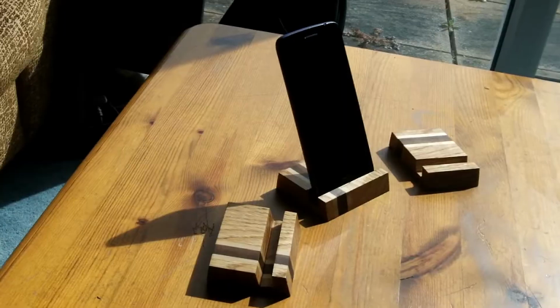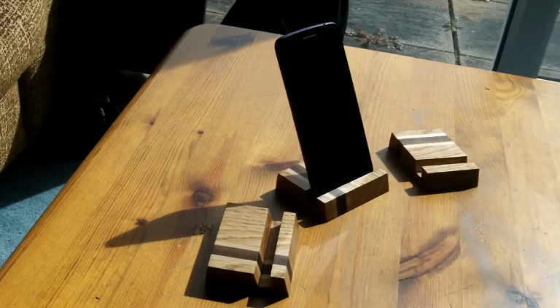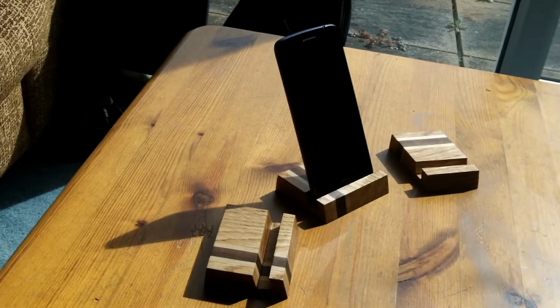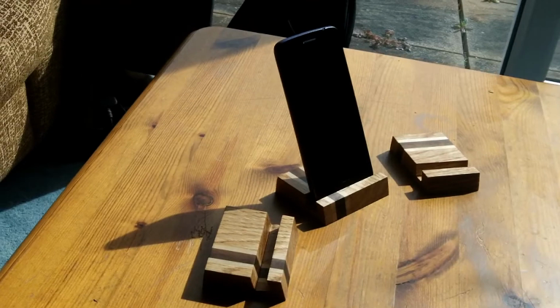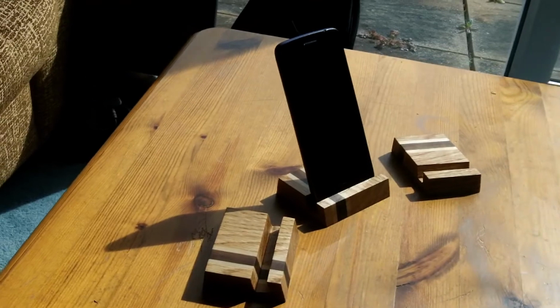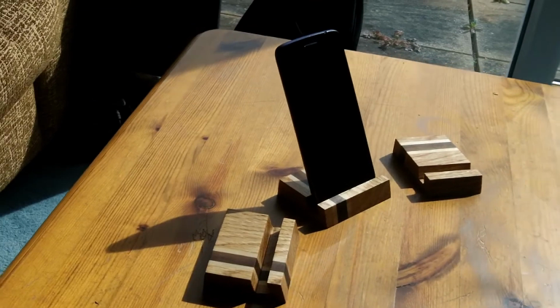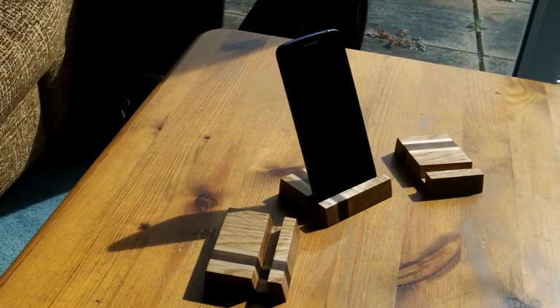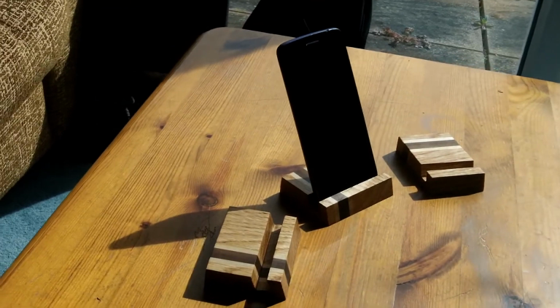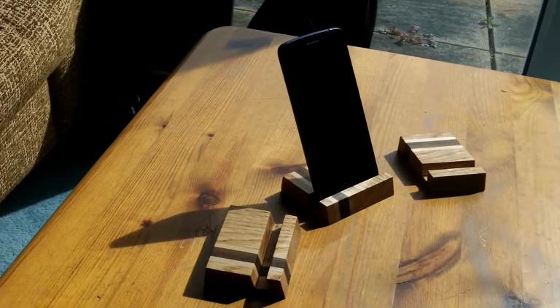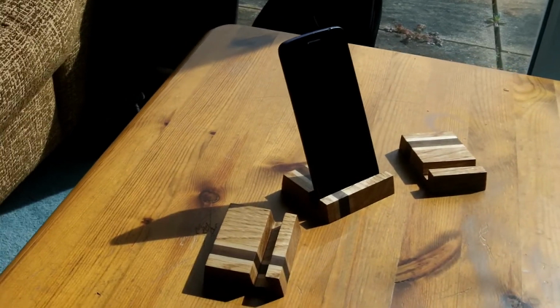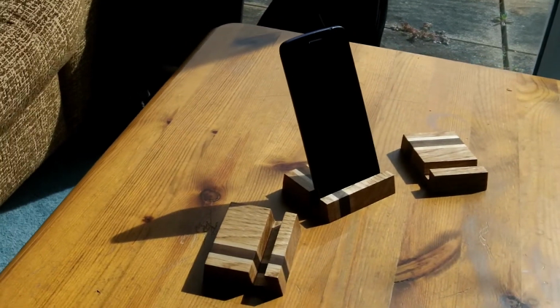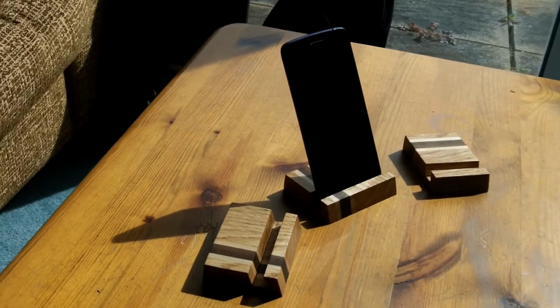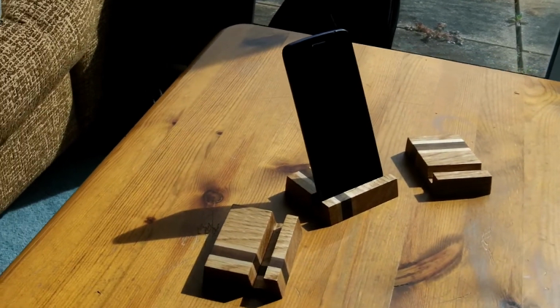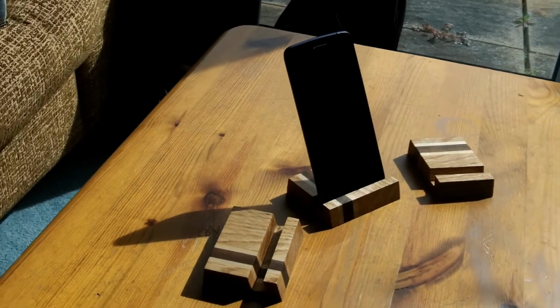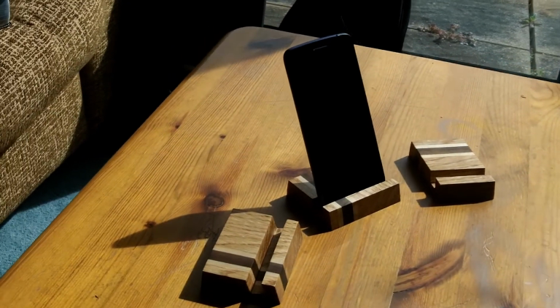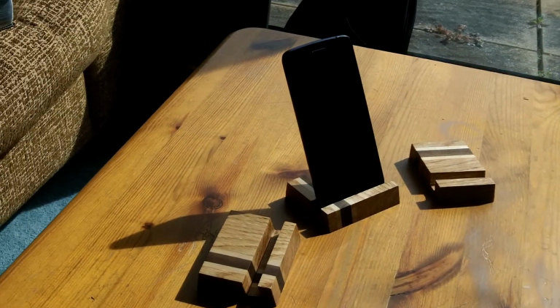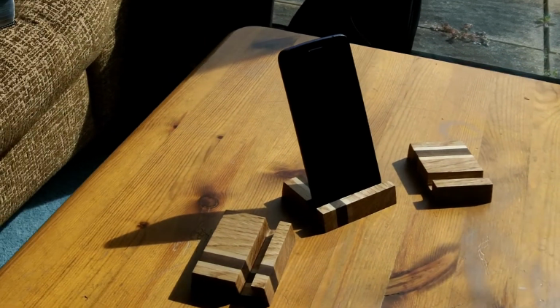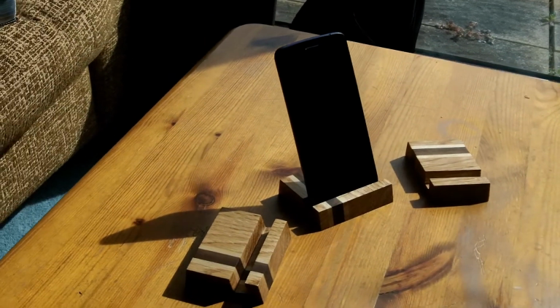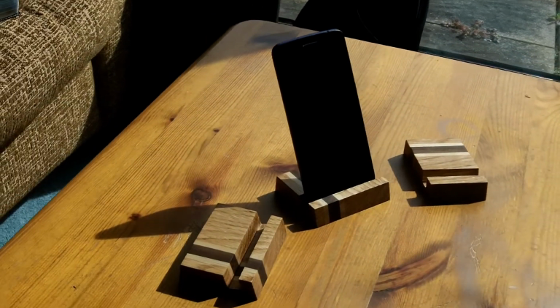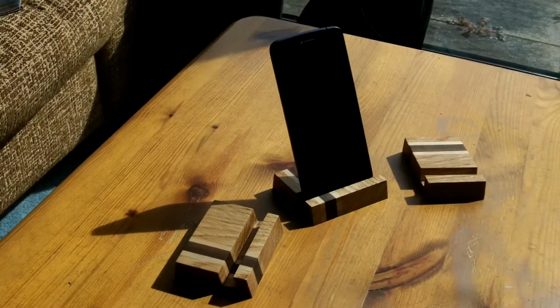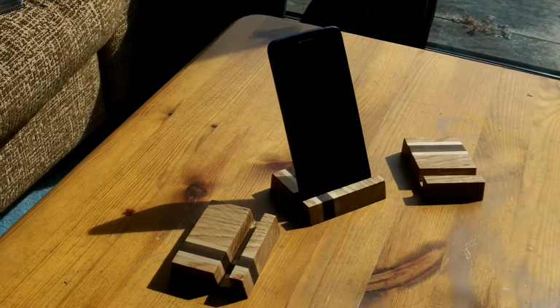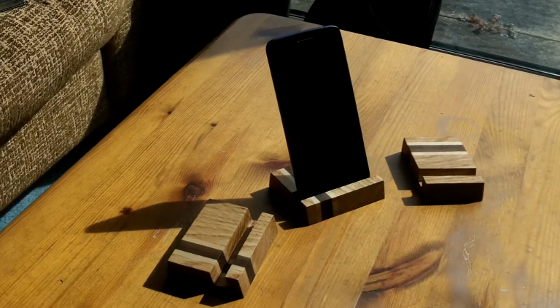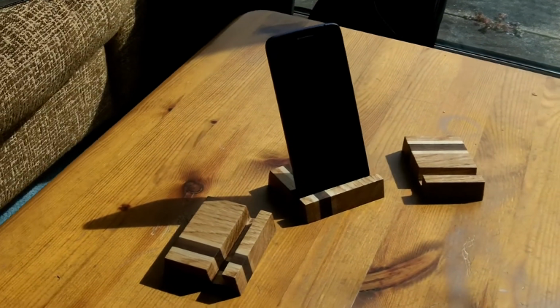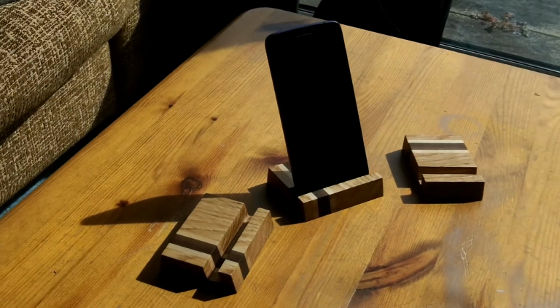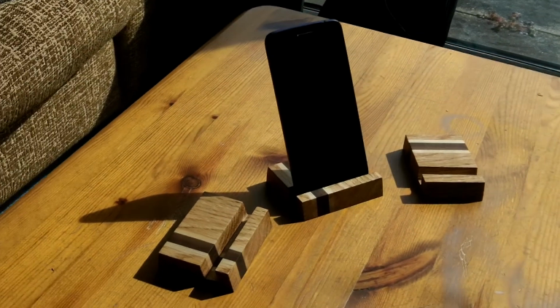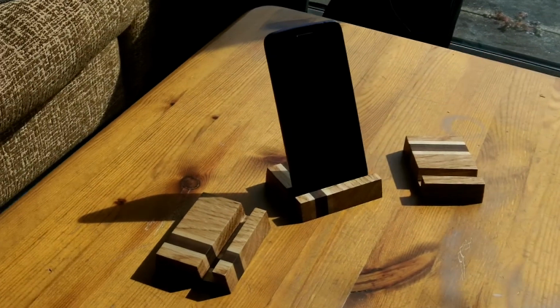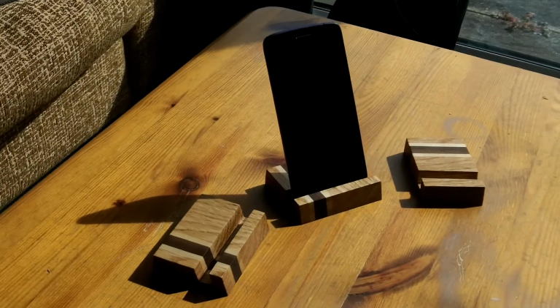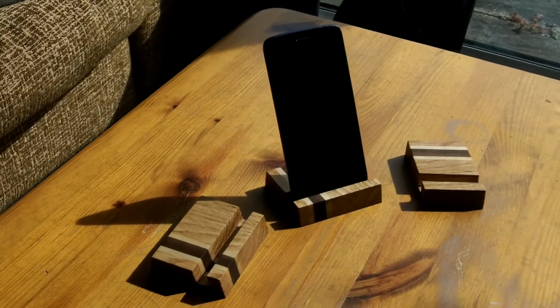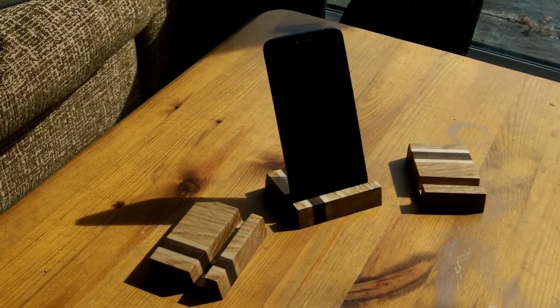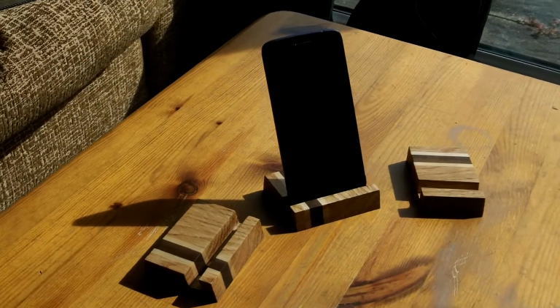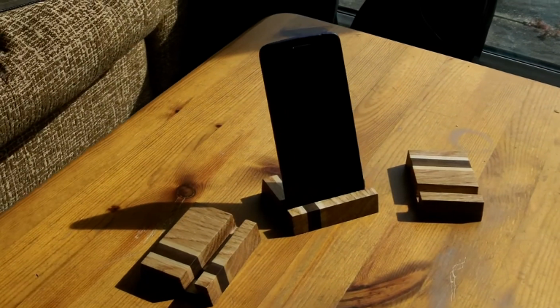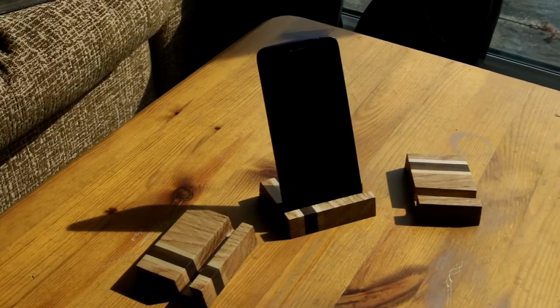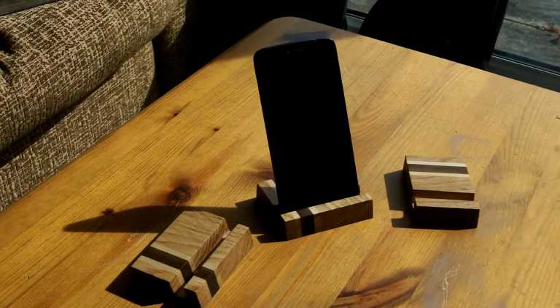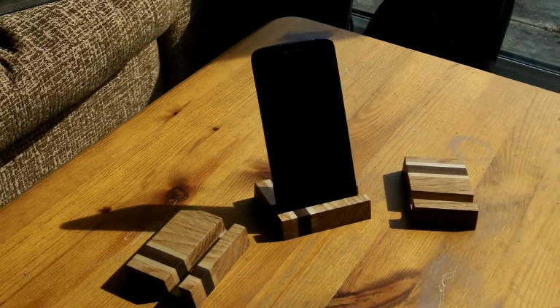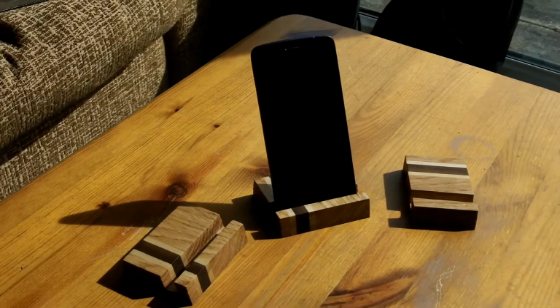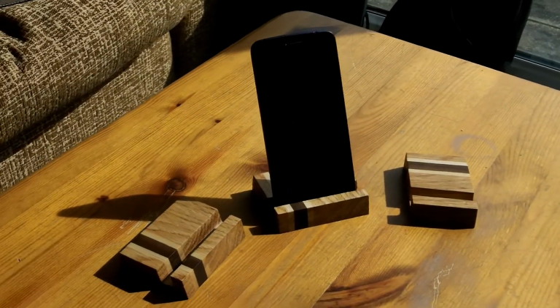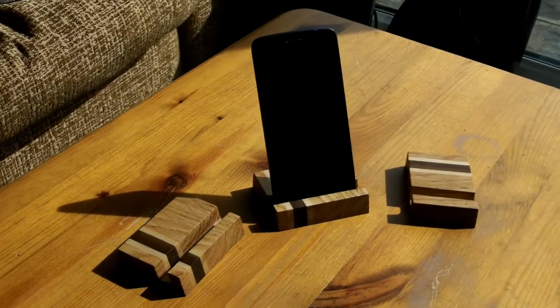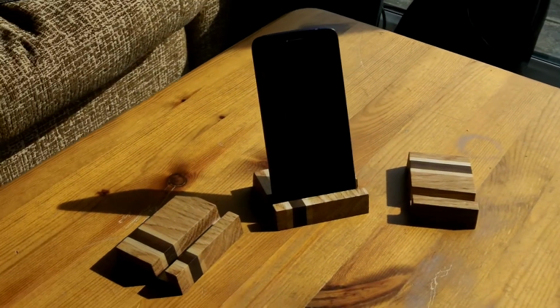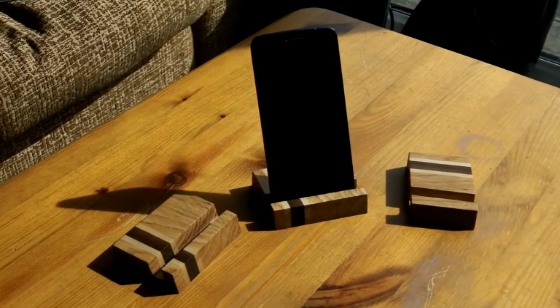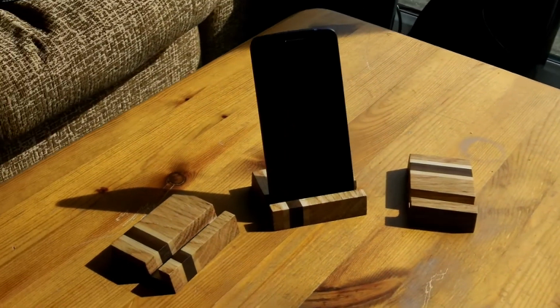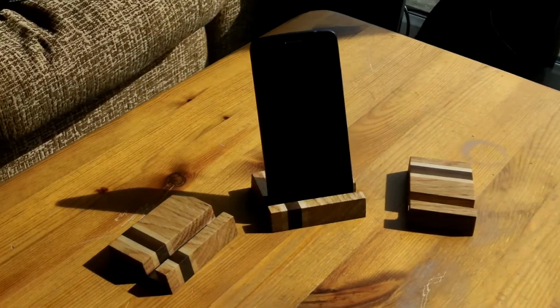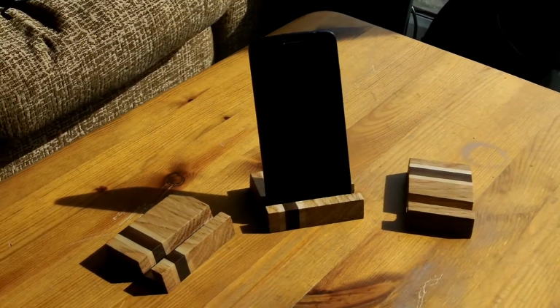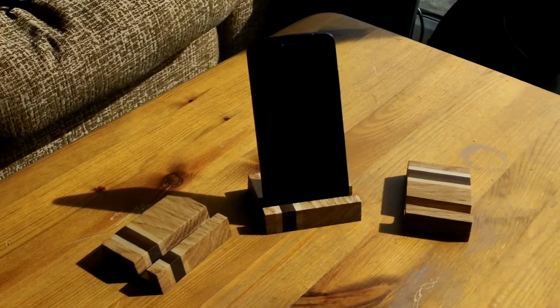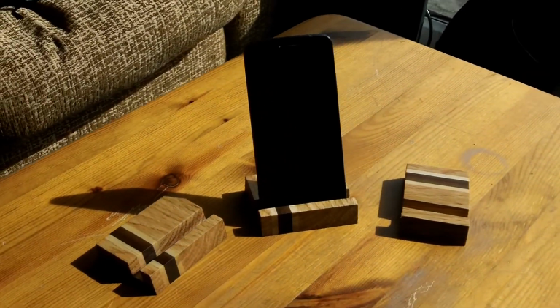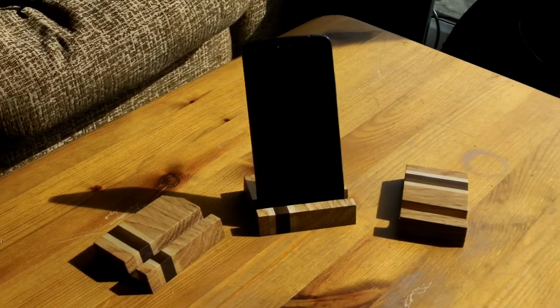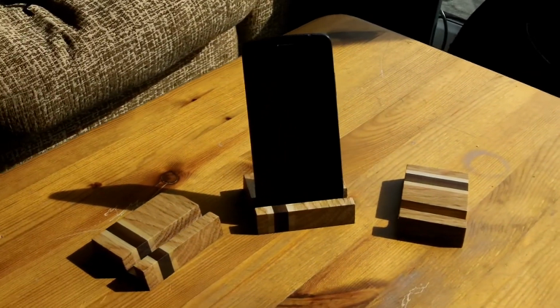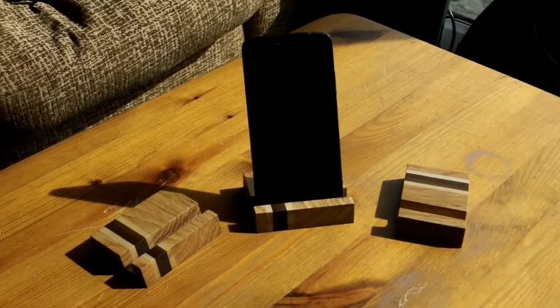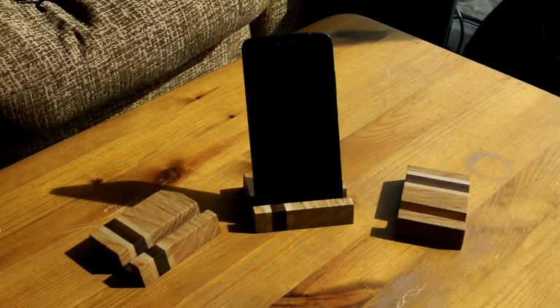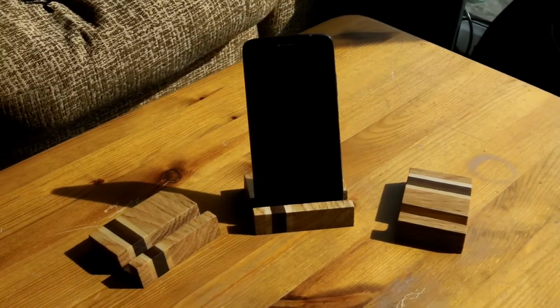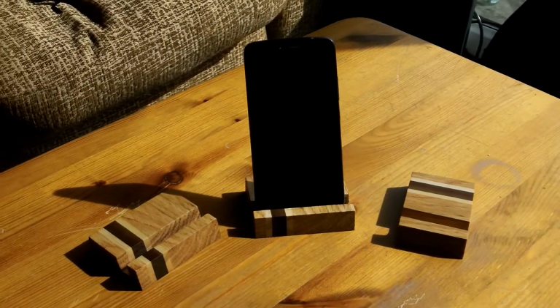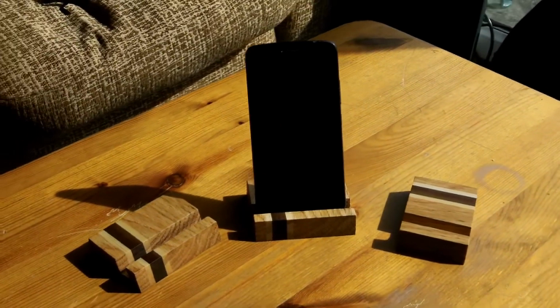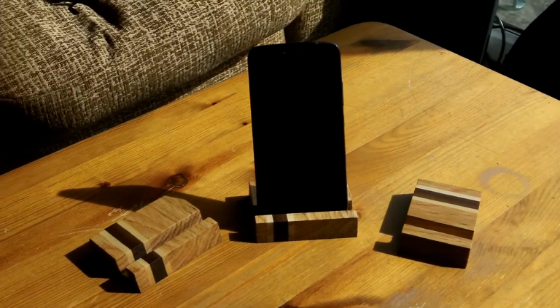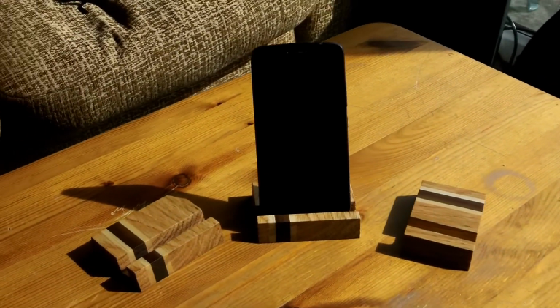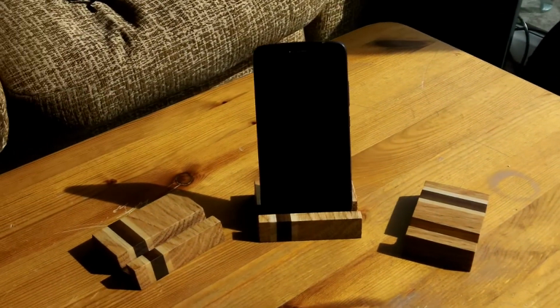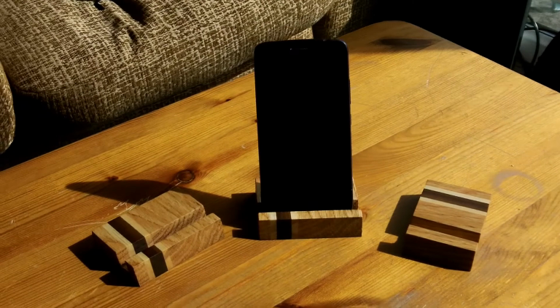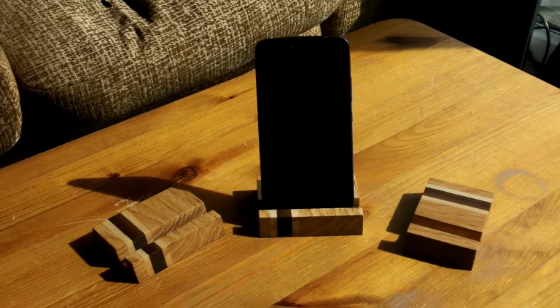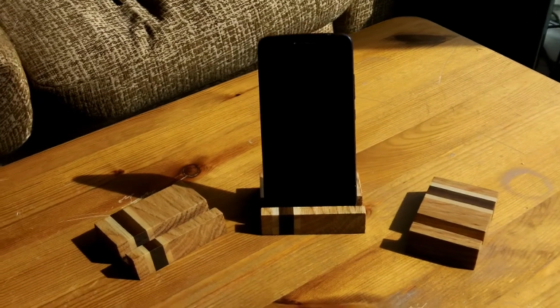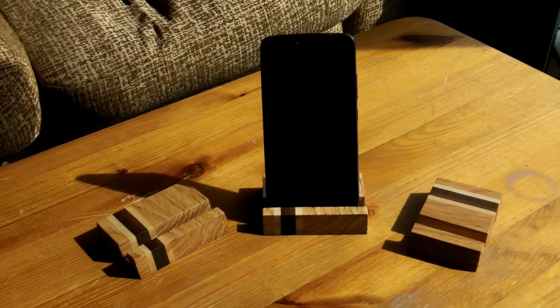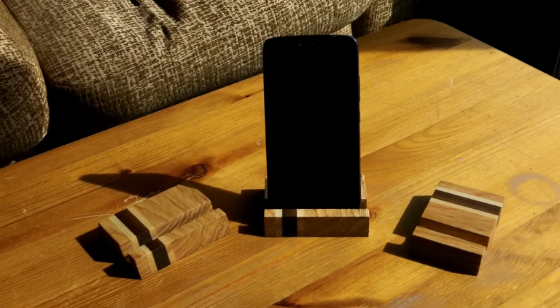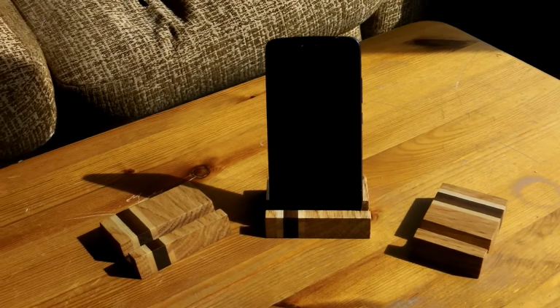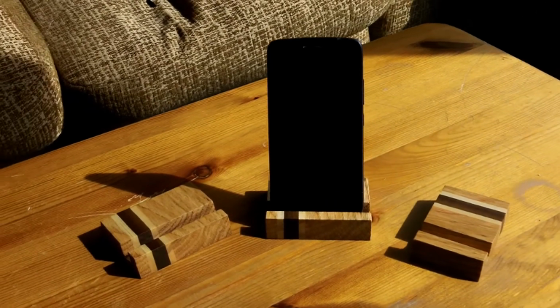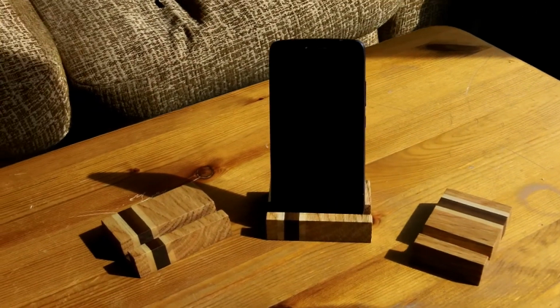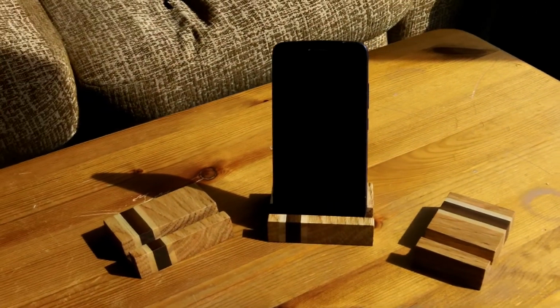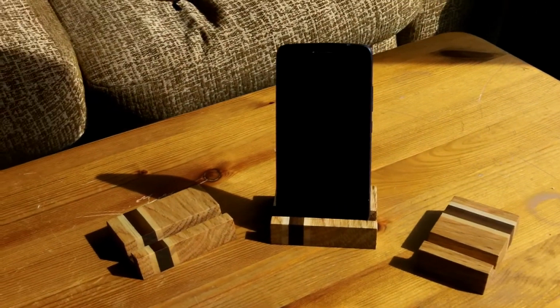This was a nice easy project. They came out looking great and they are definitely going to be used a lot over the next few months.